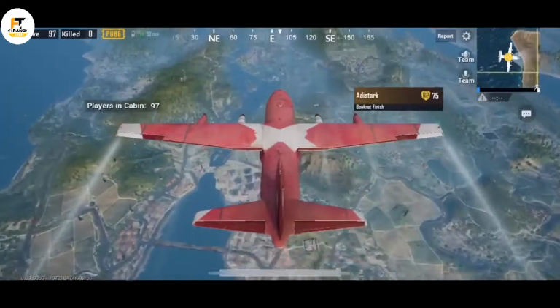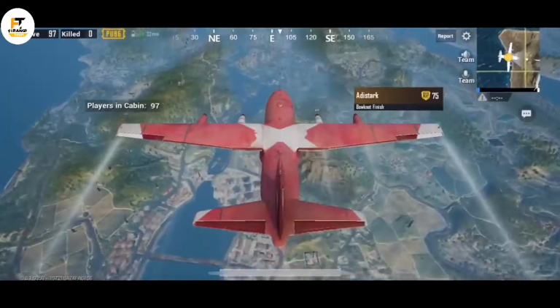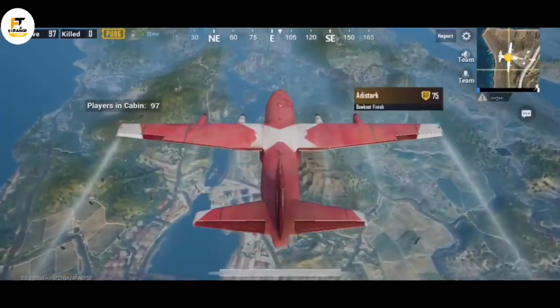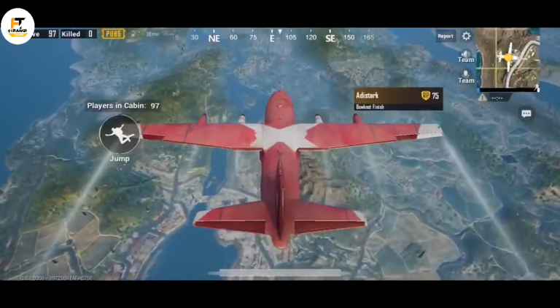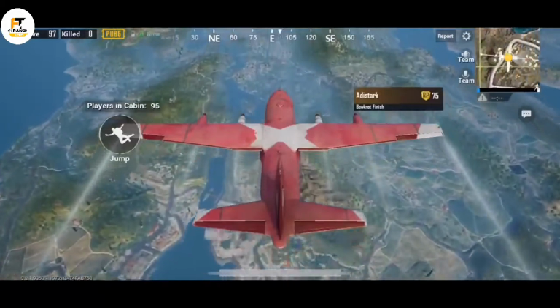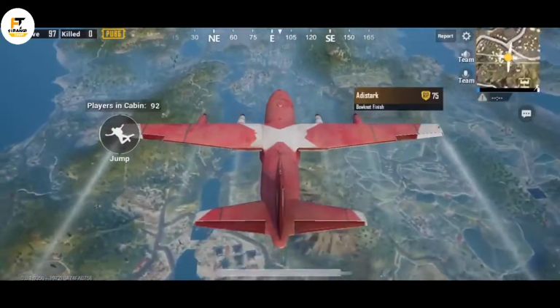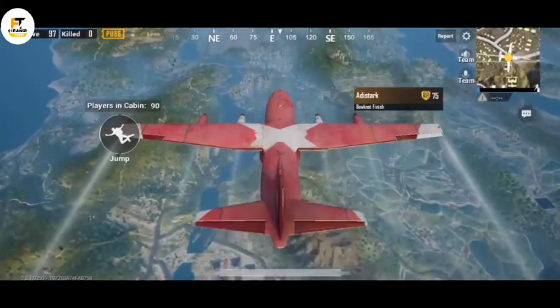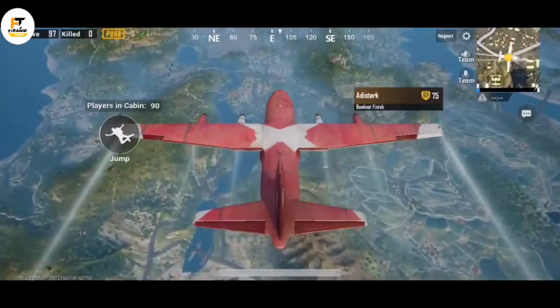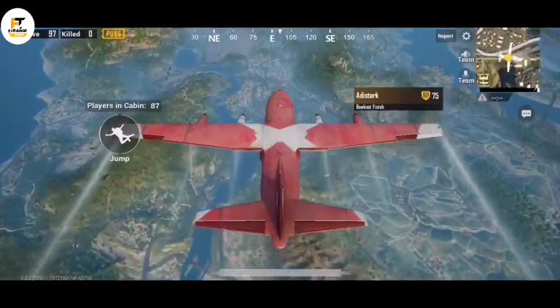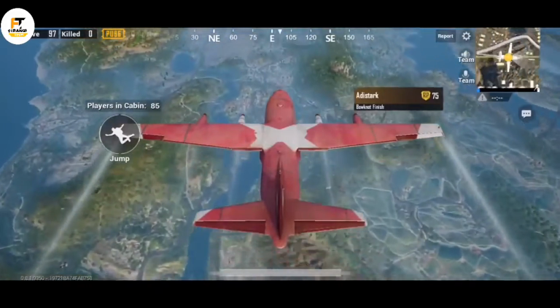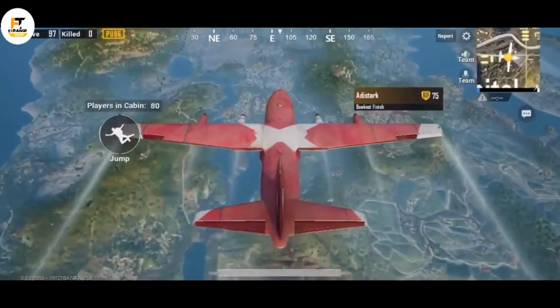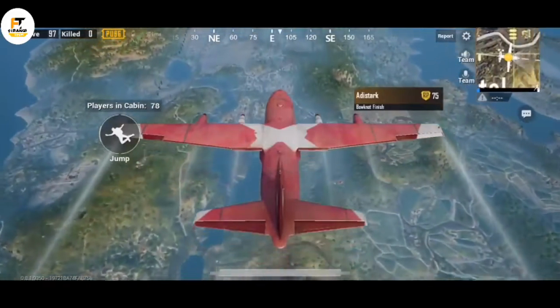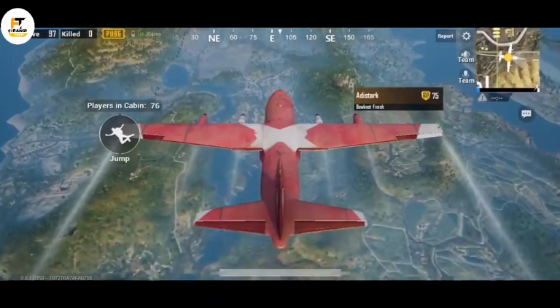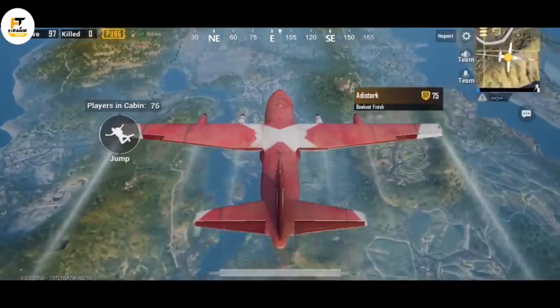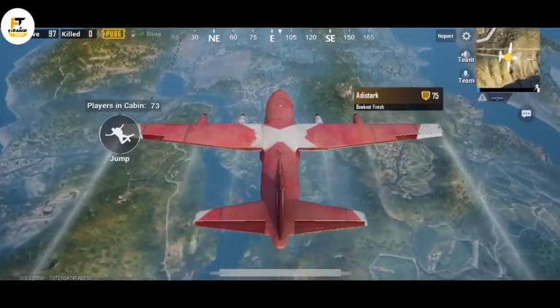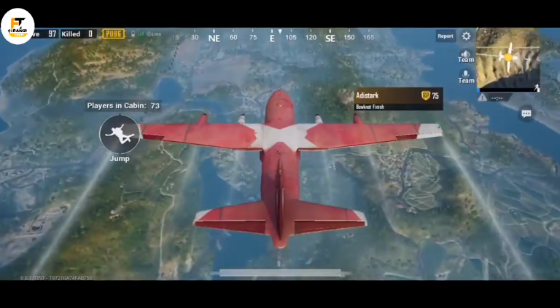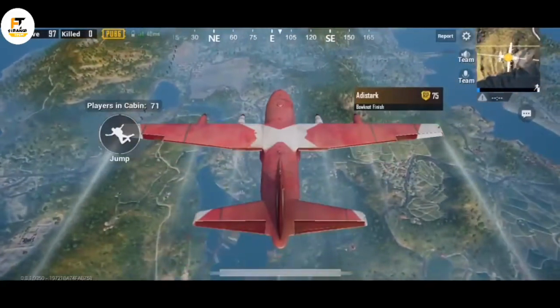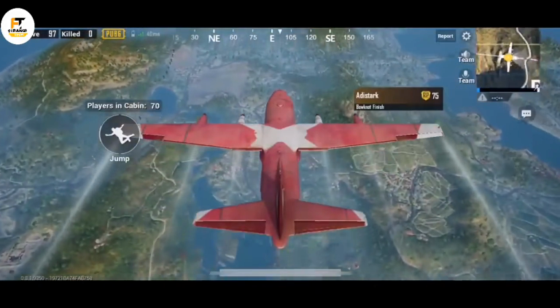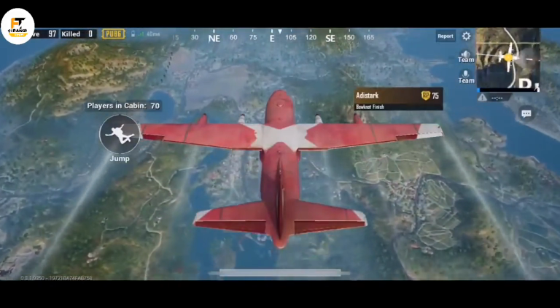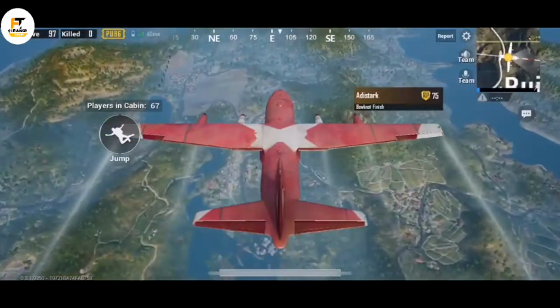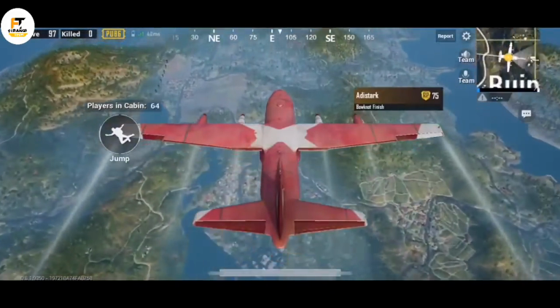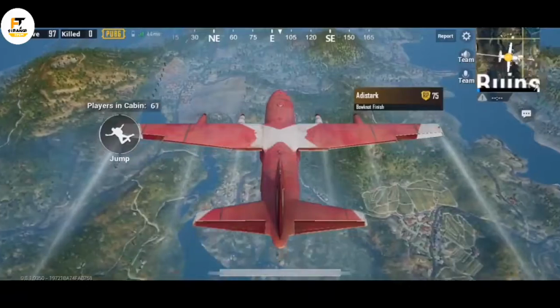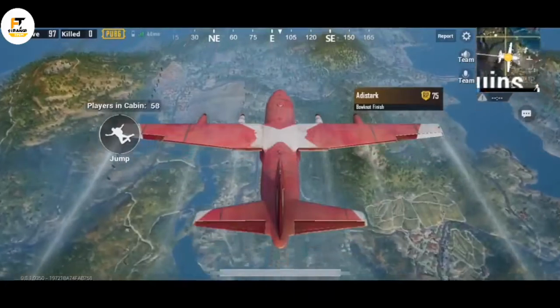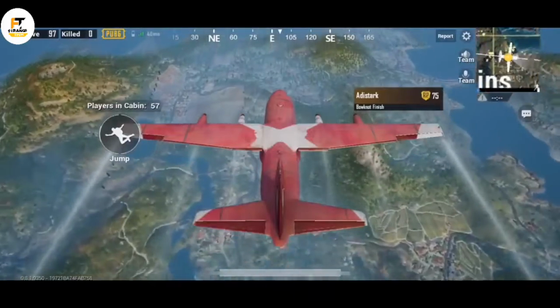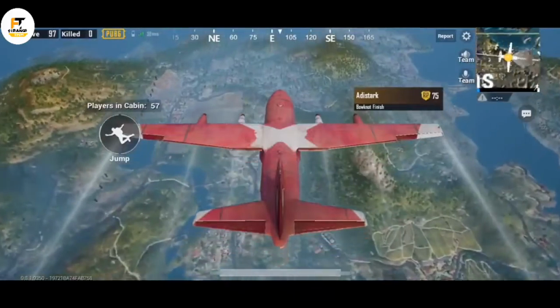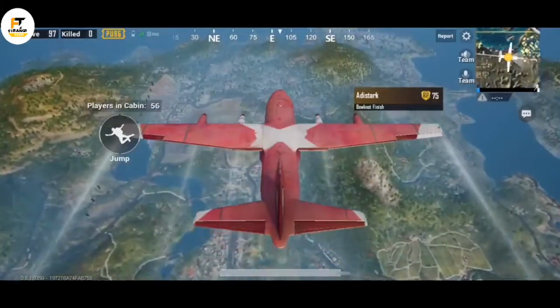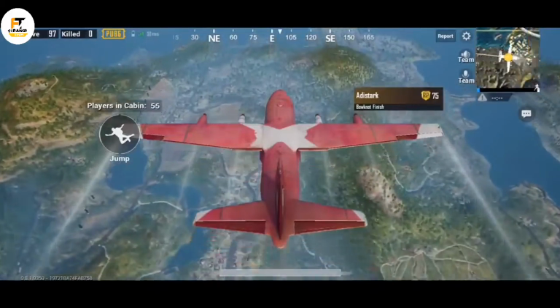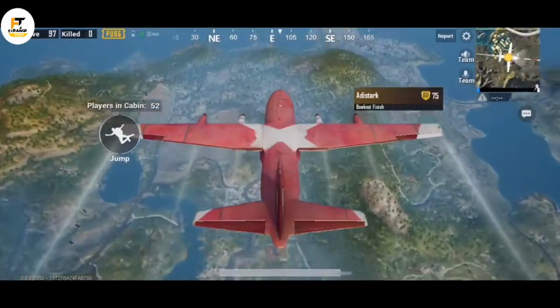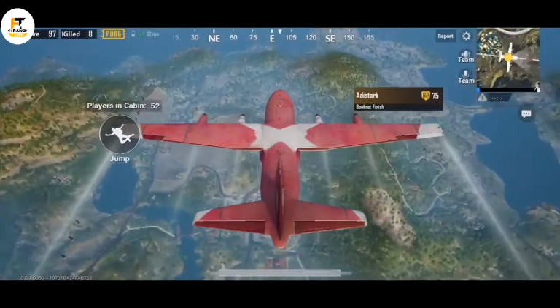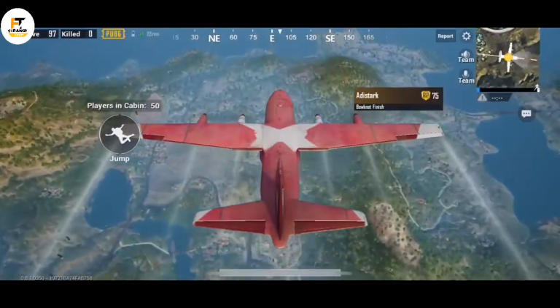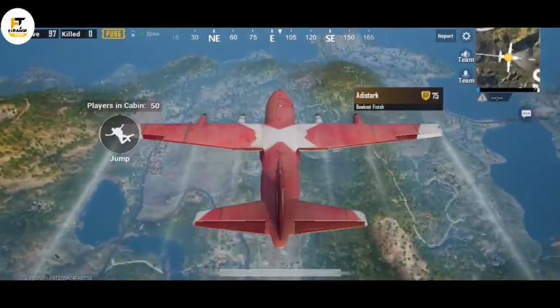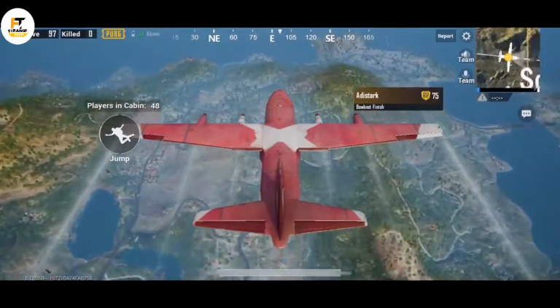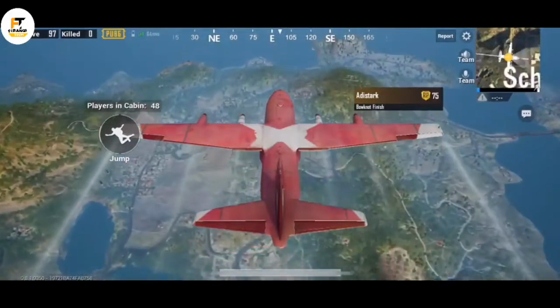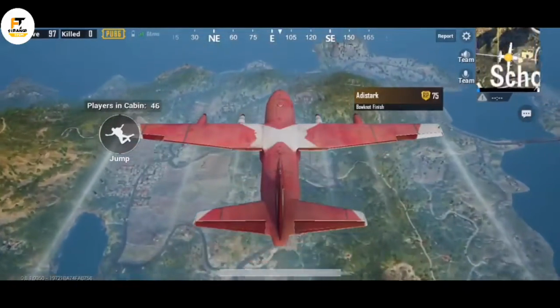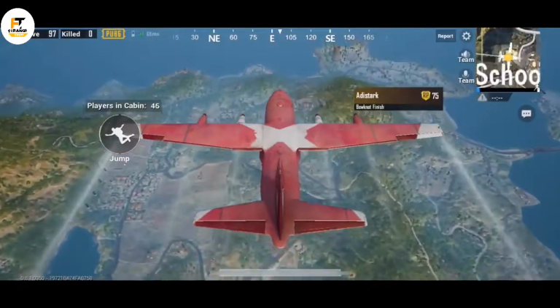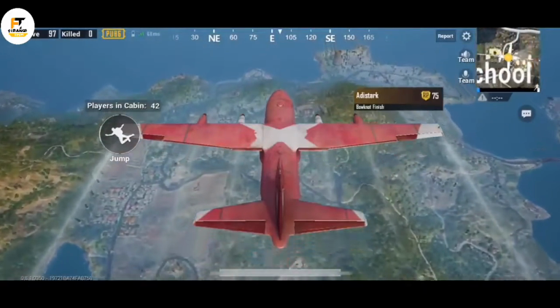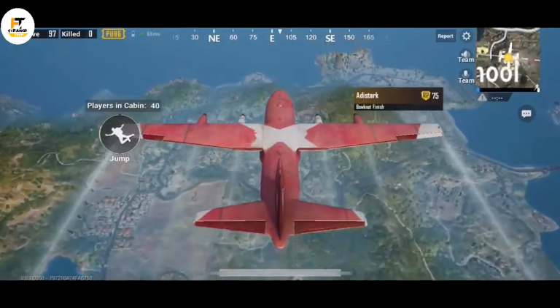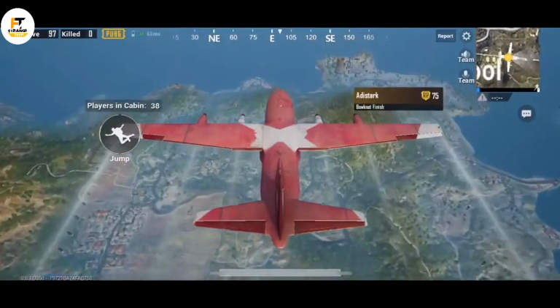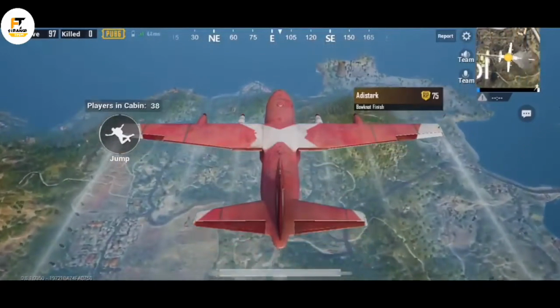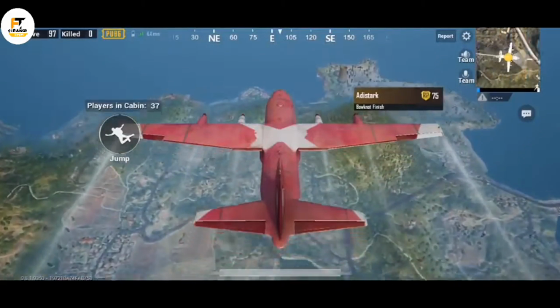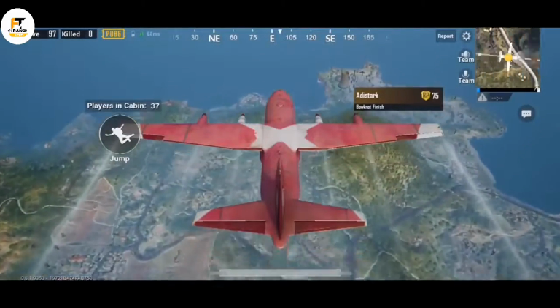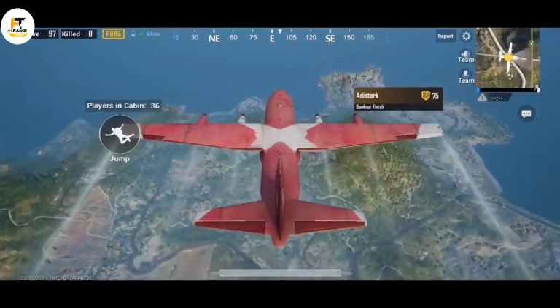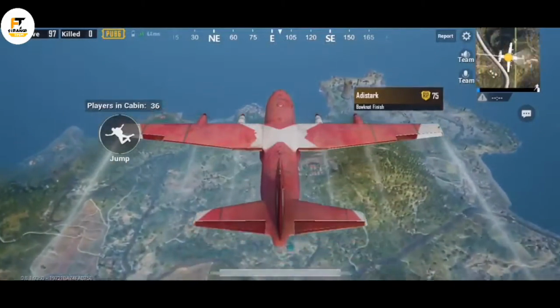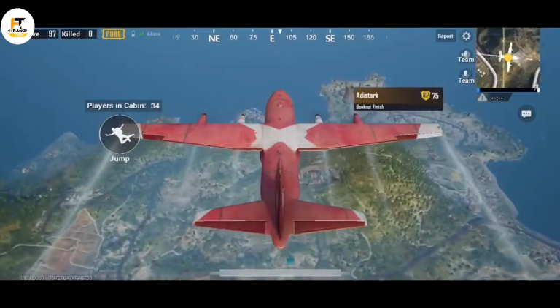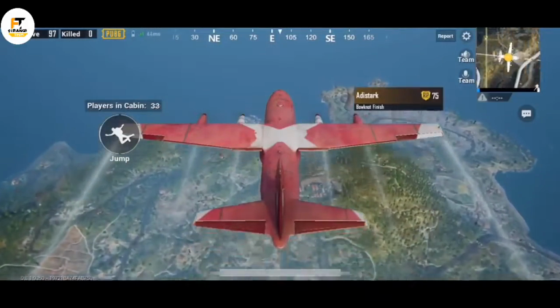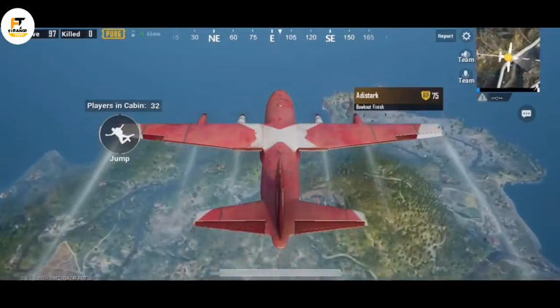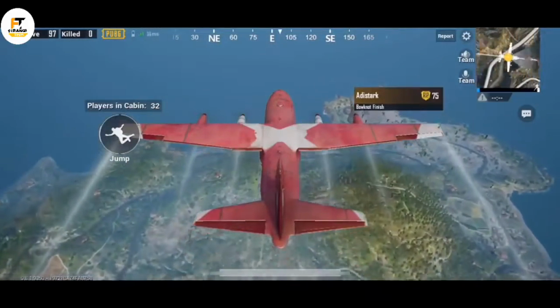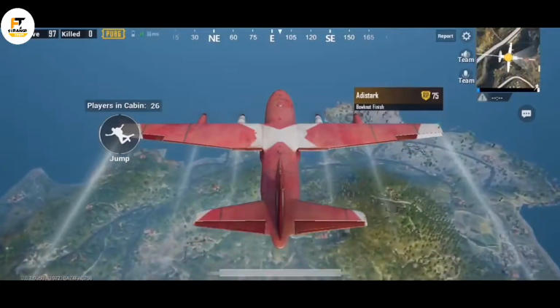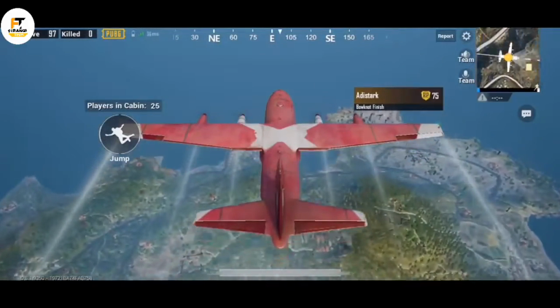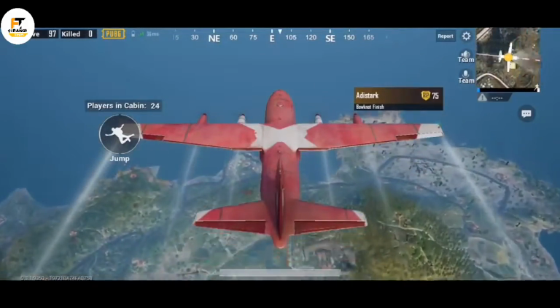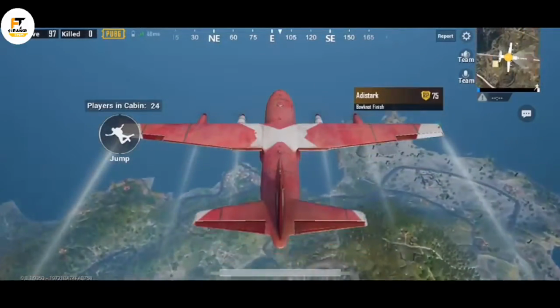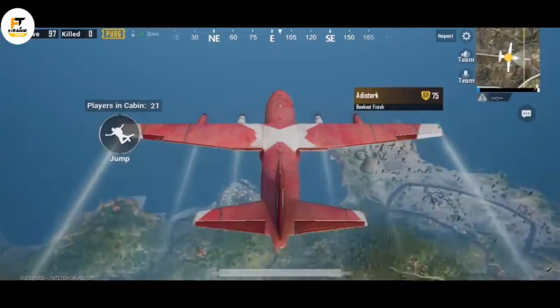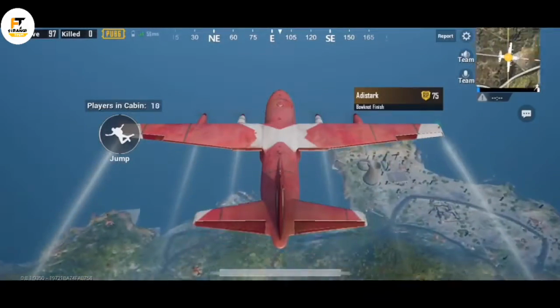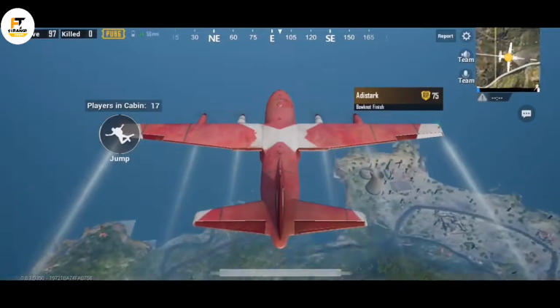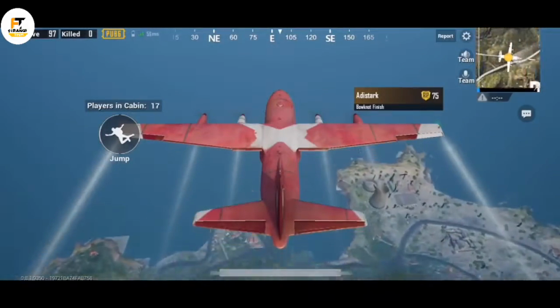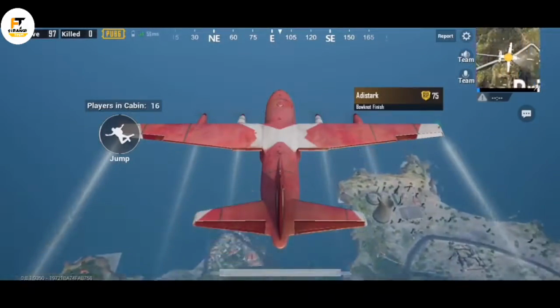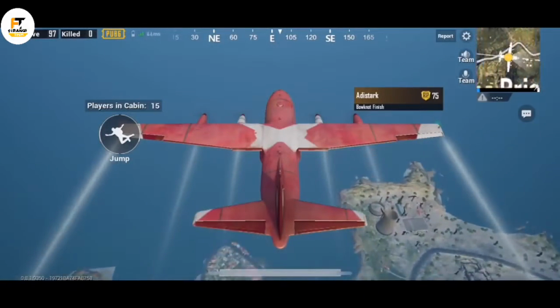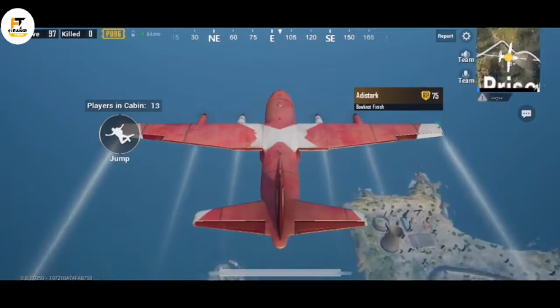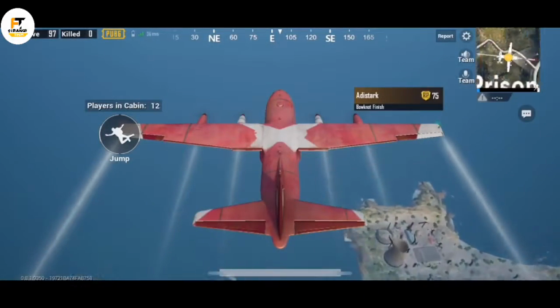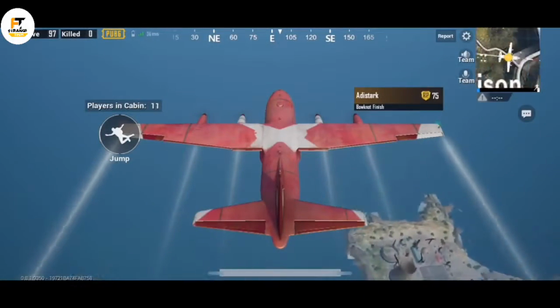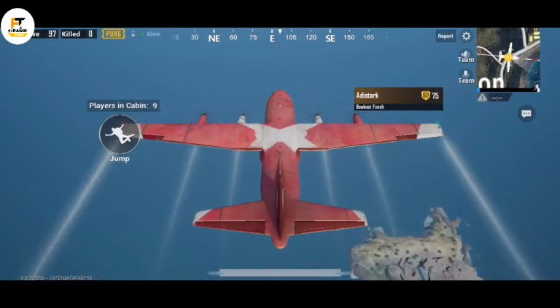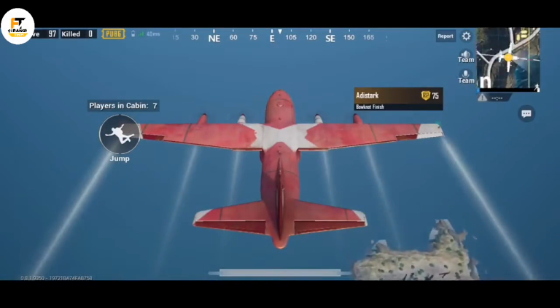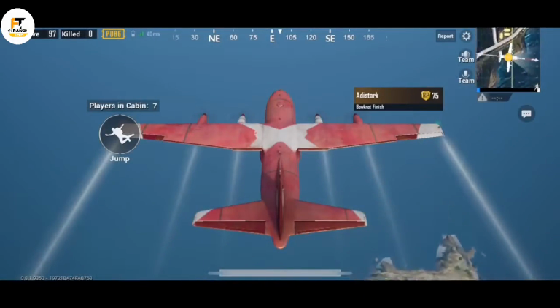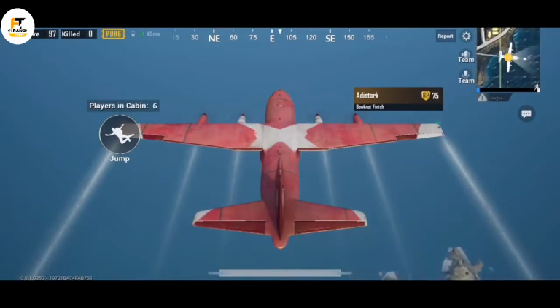One of the best ways to get the Weapon Master badge is to jump at the end of the map. You'll see many offline players who could be killed easily.